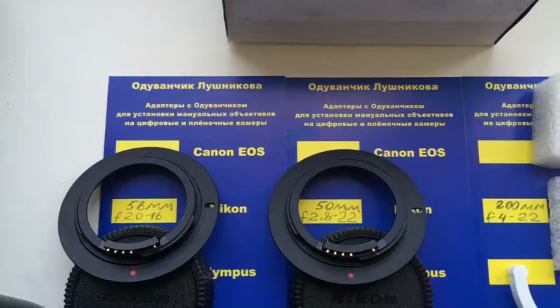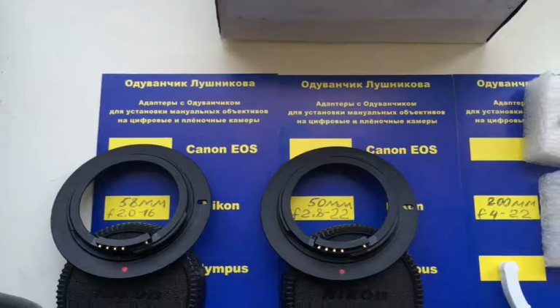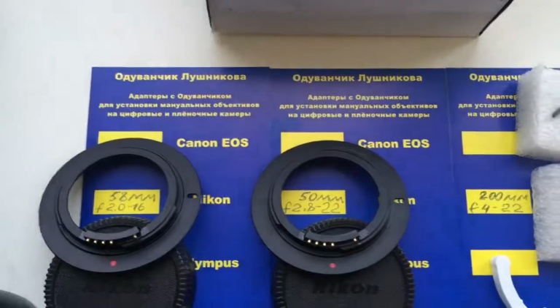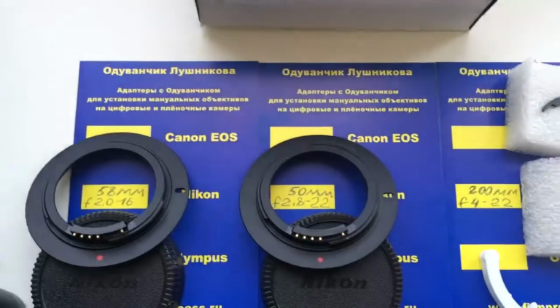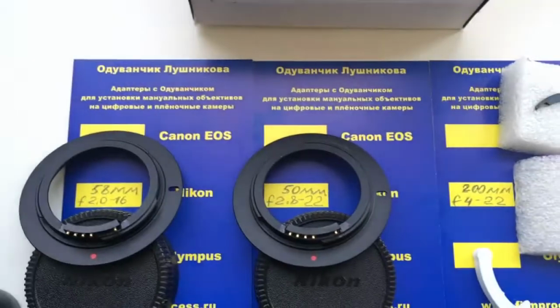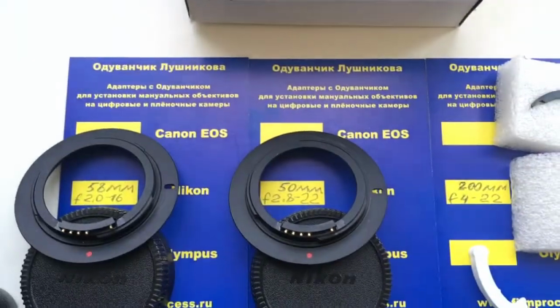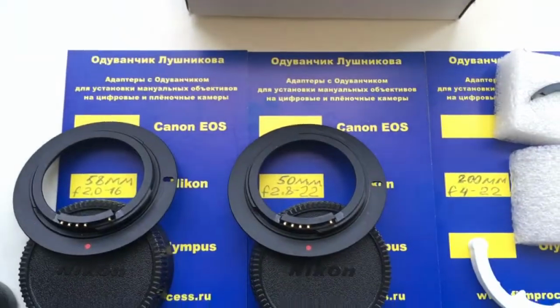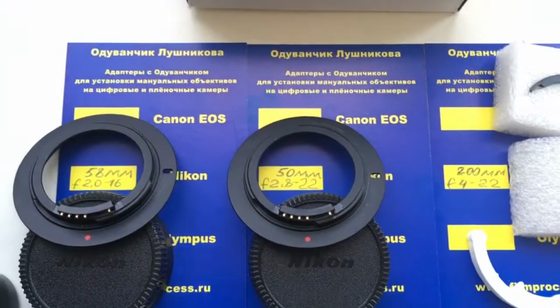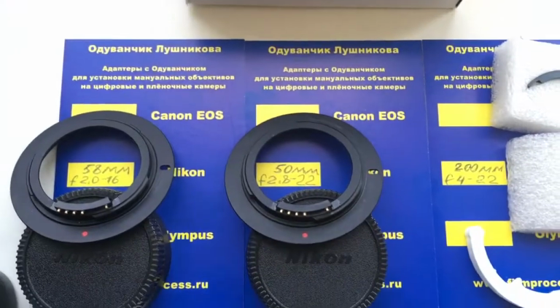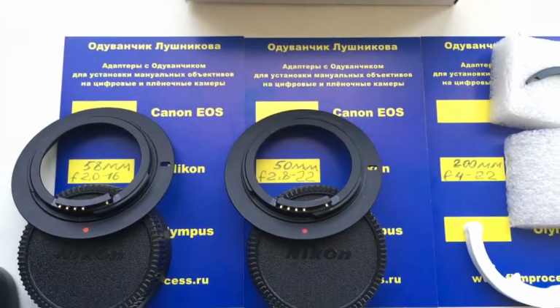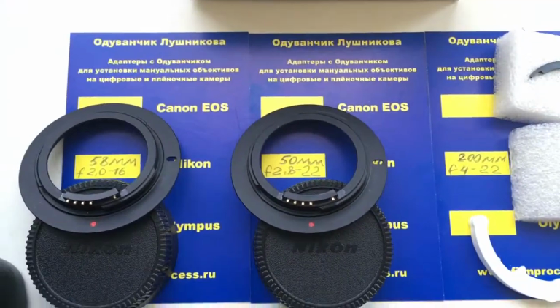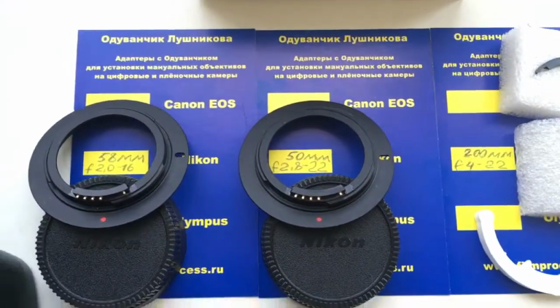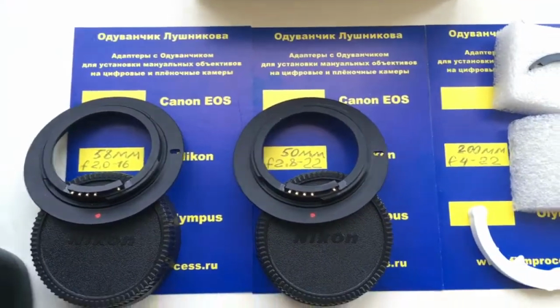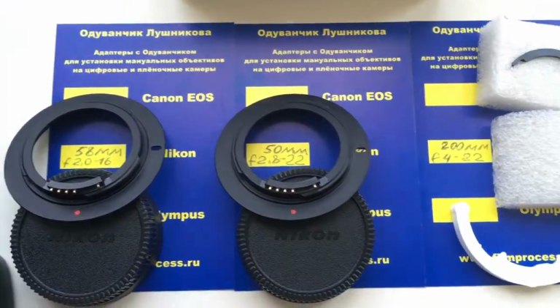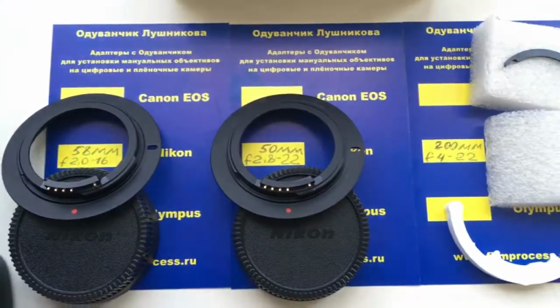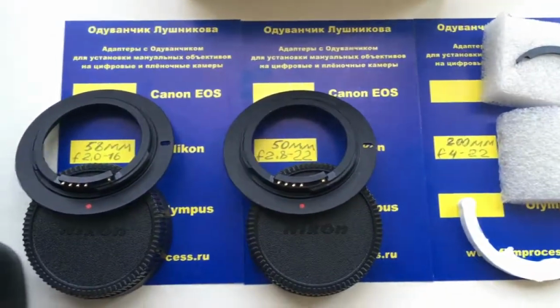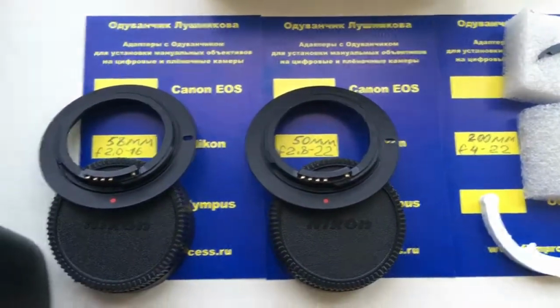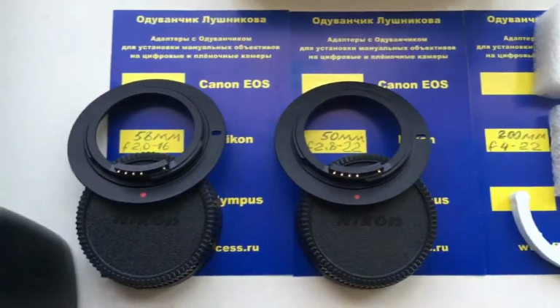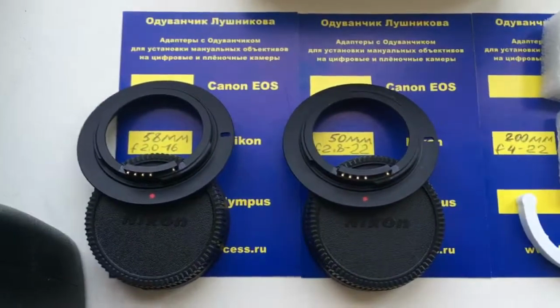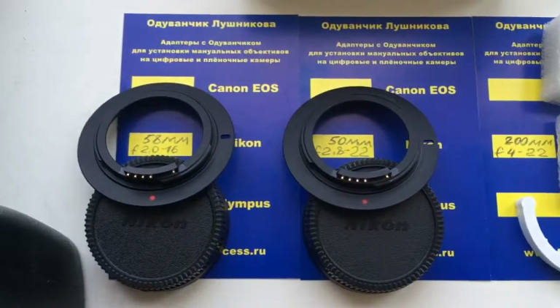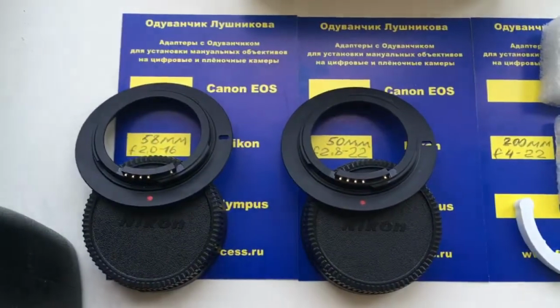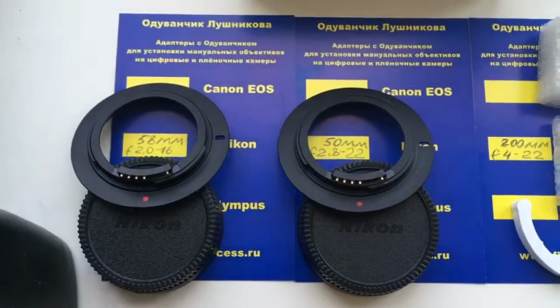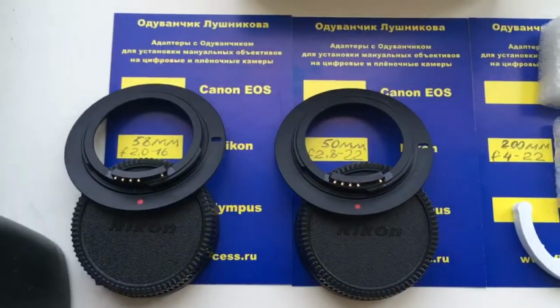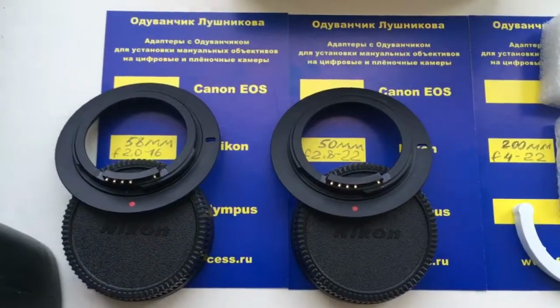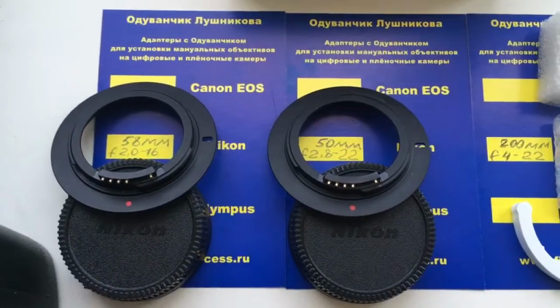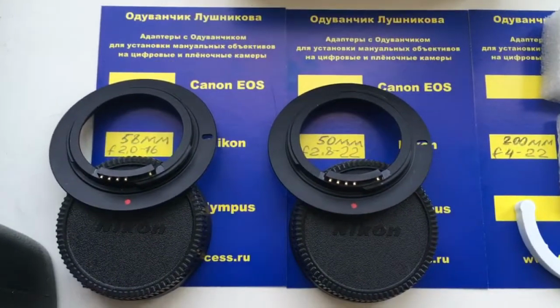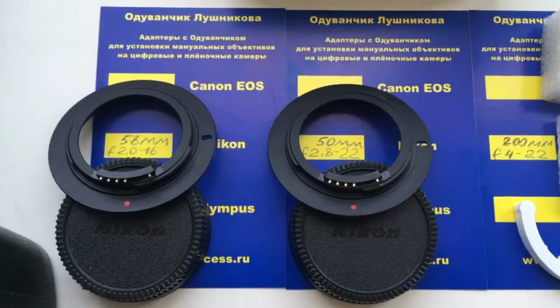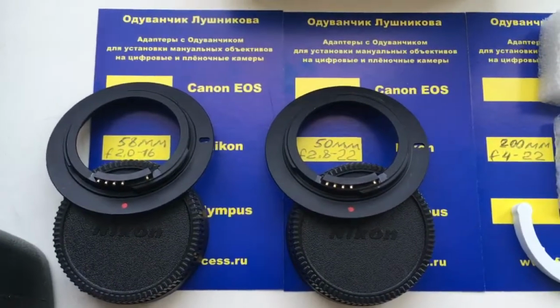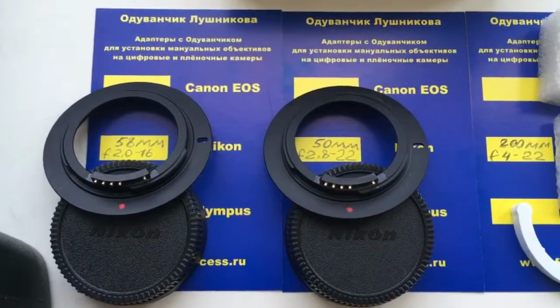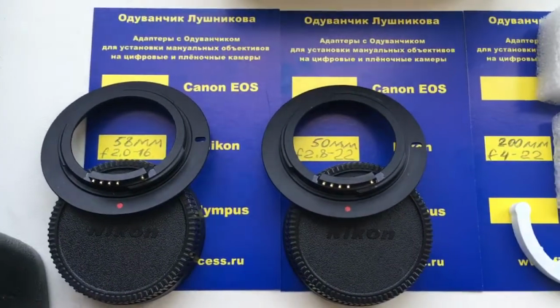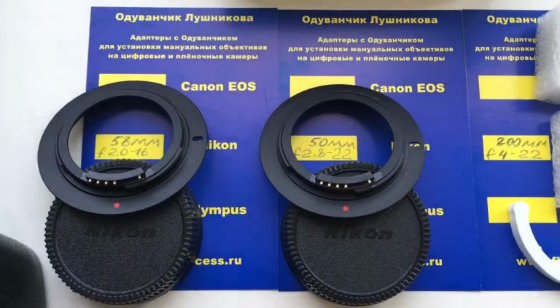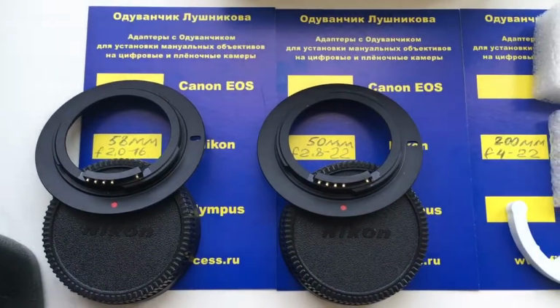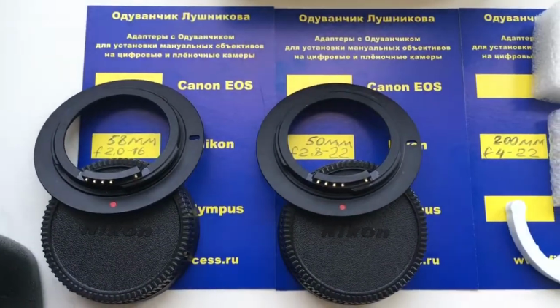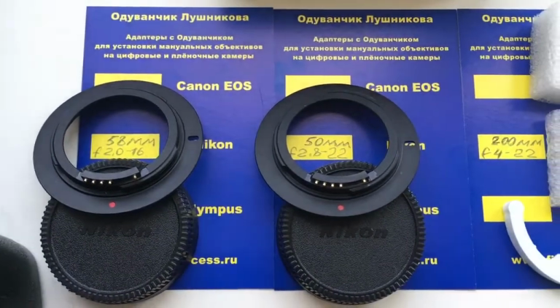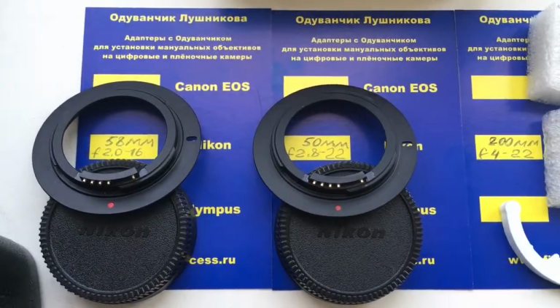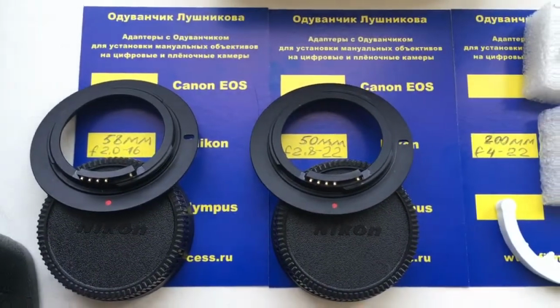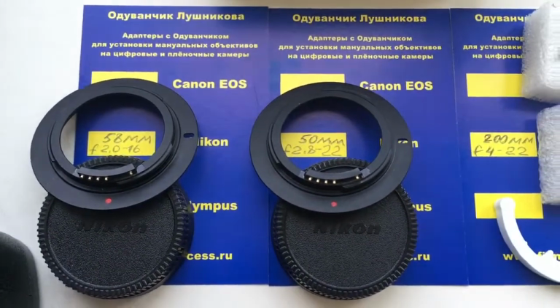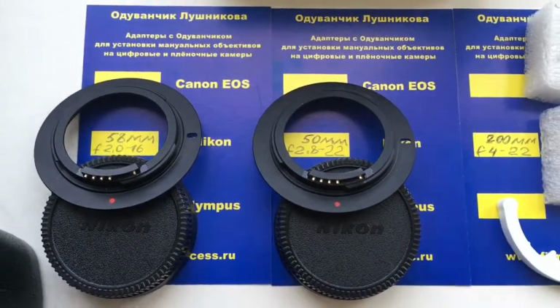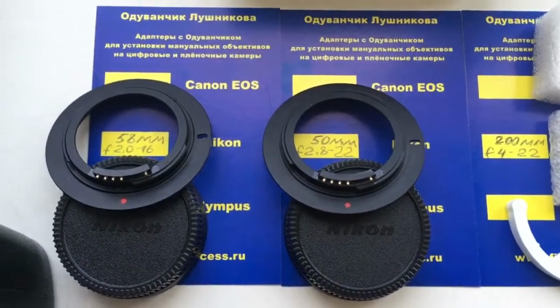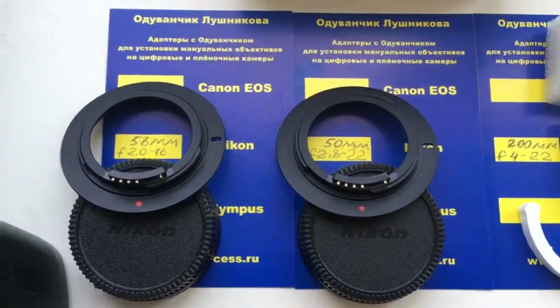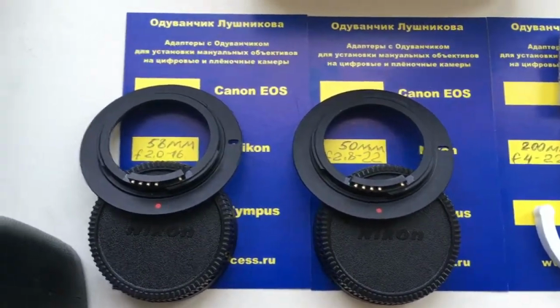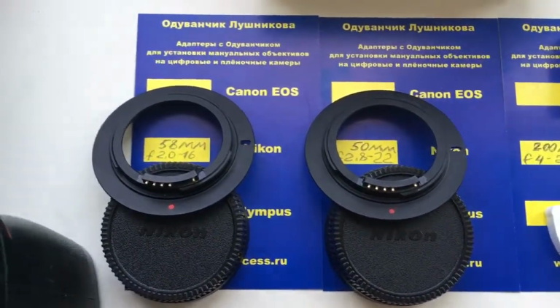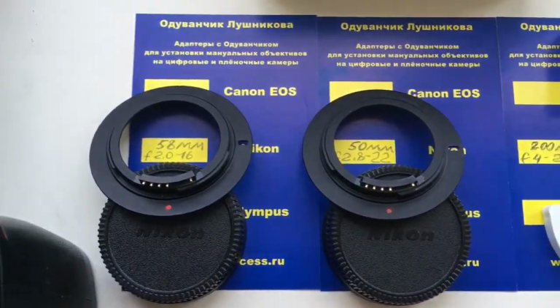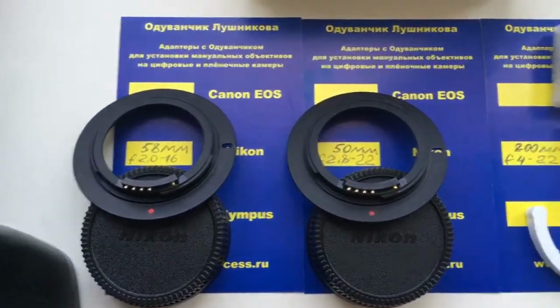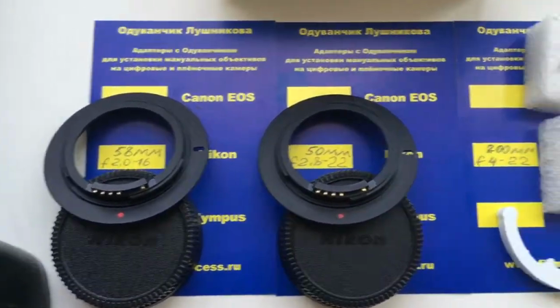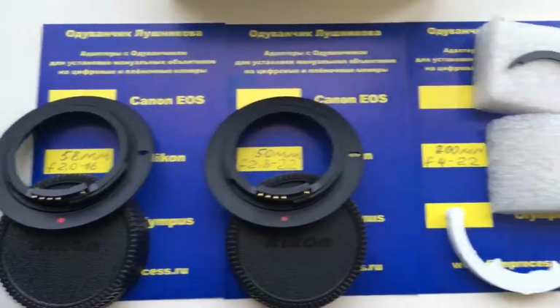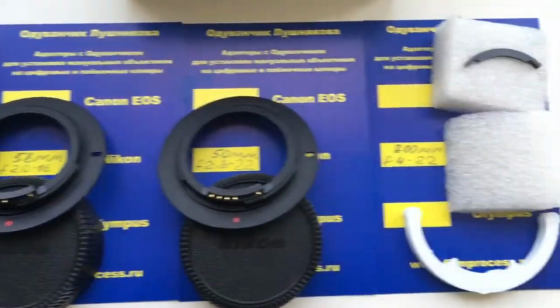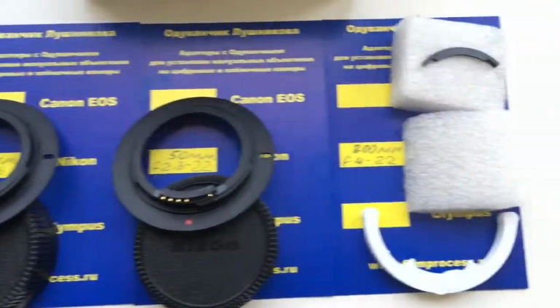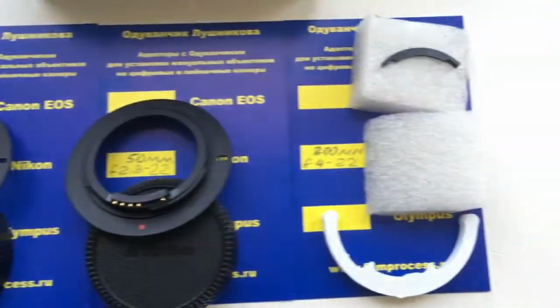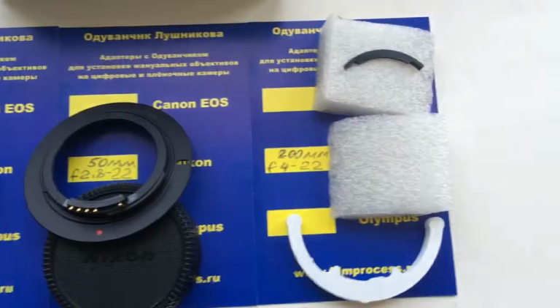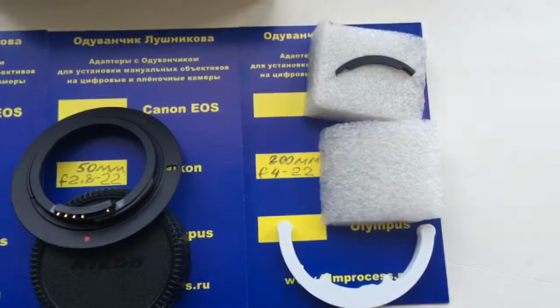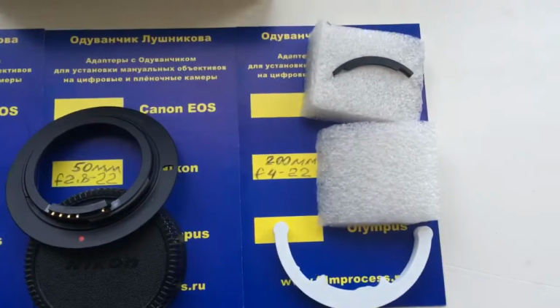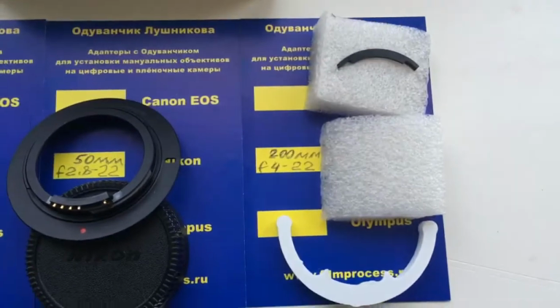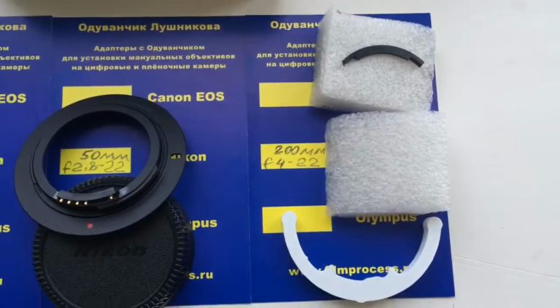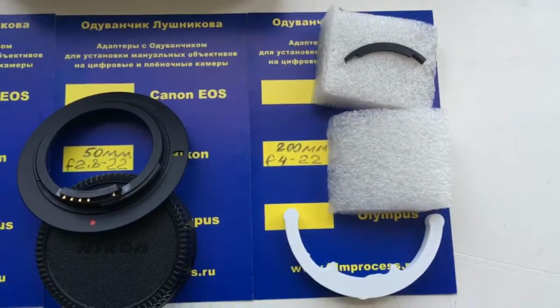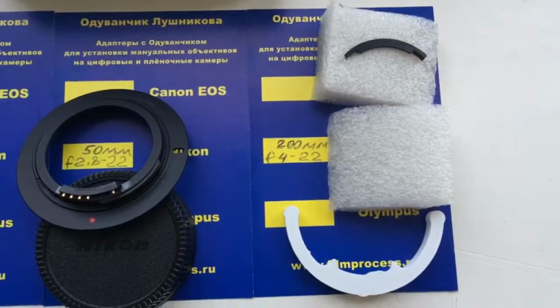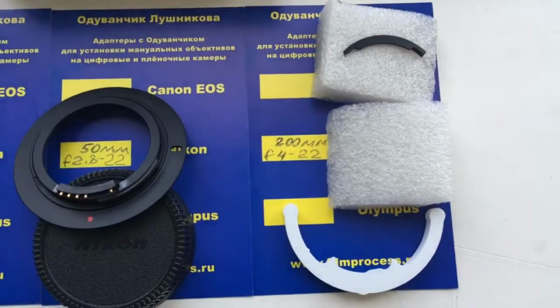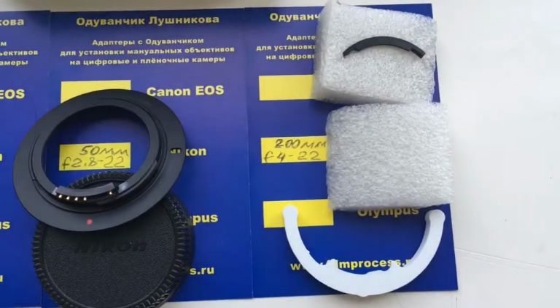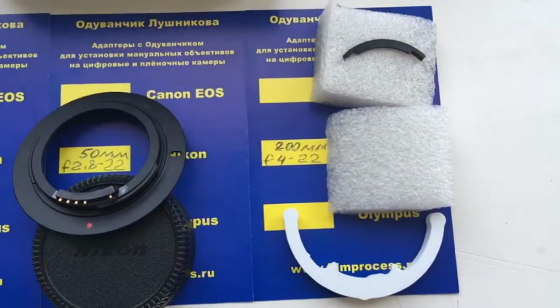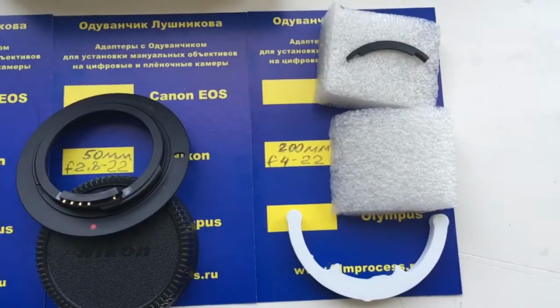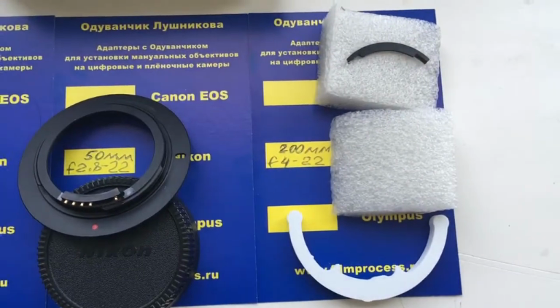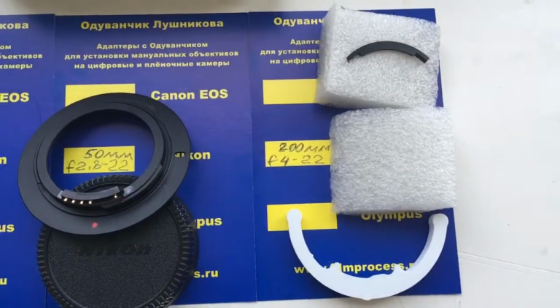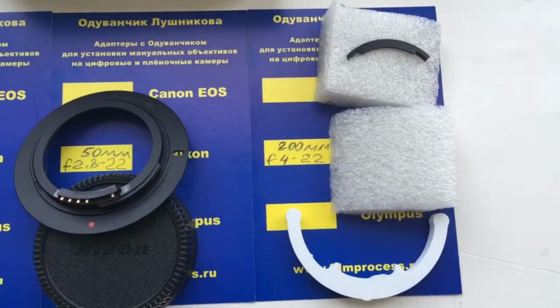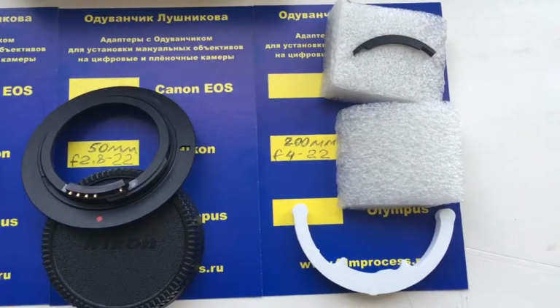Hello Ricardo, this video is about your adapter with chips and about your chip for your Pentacon.